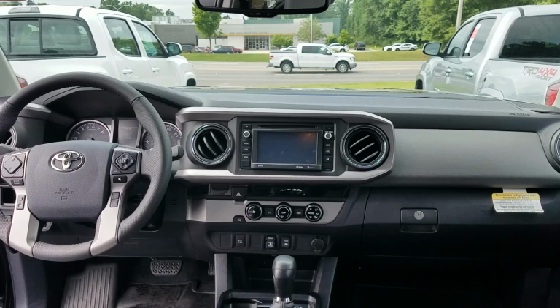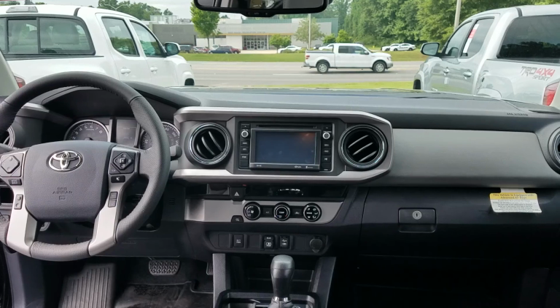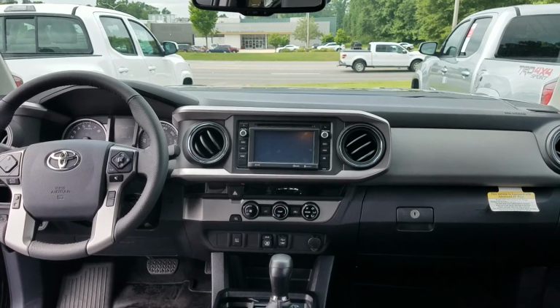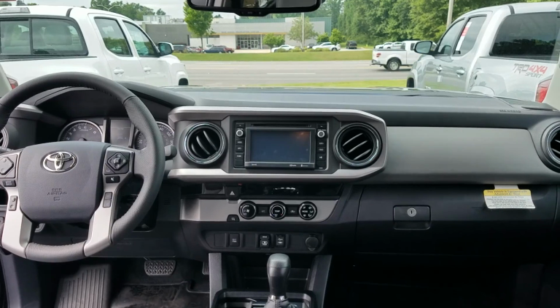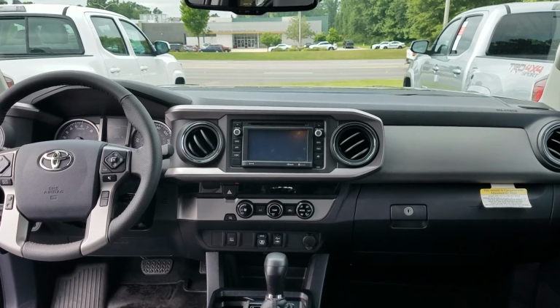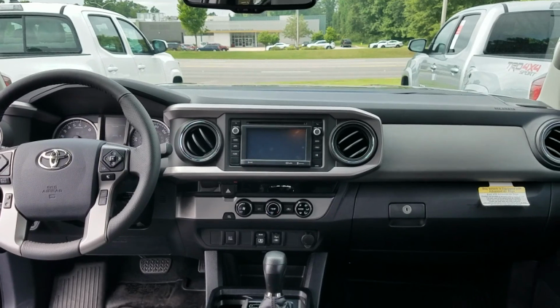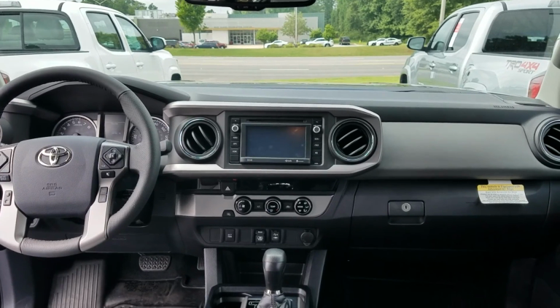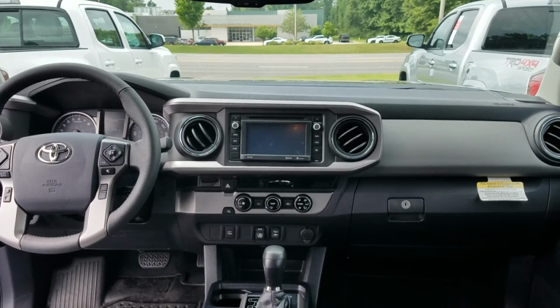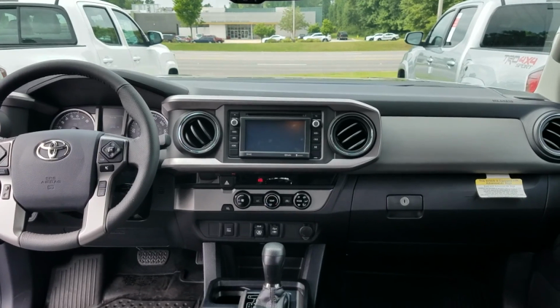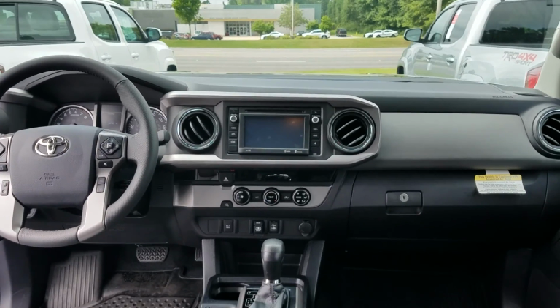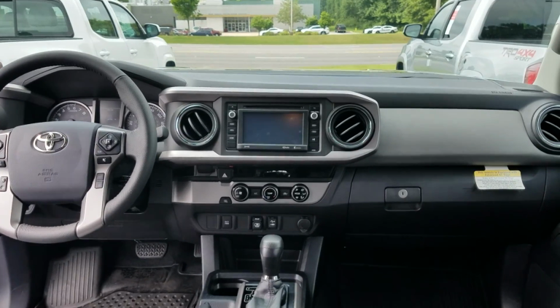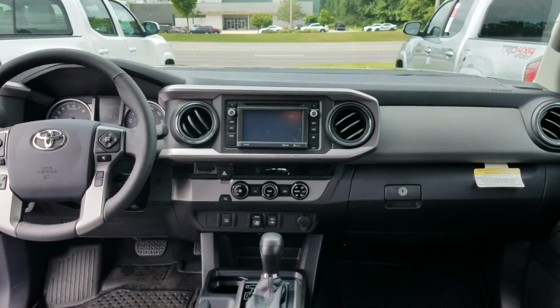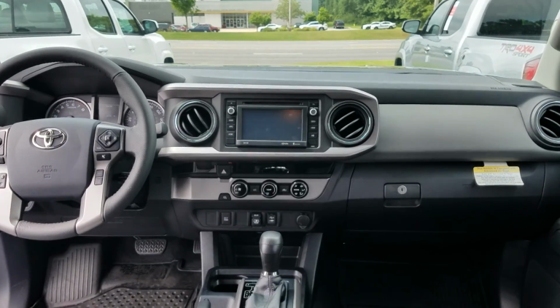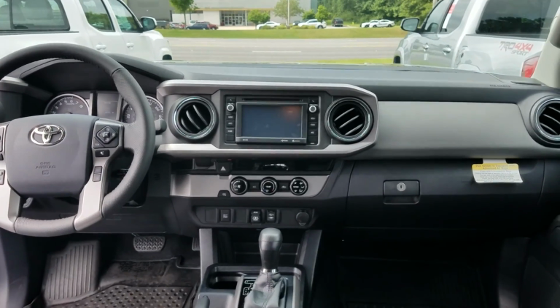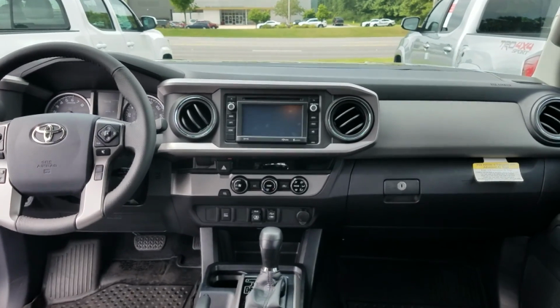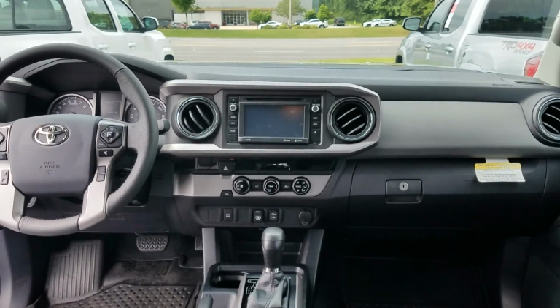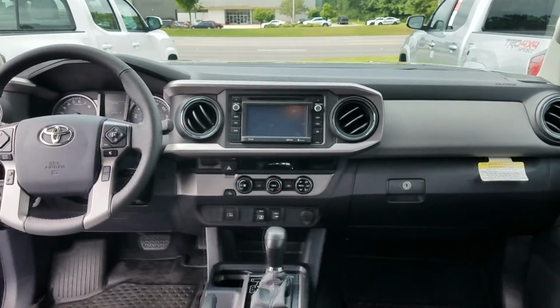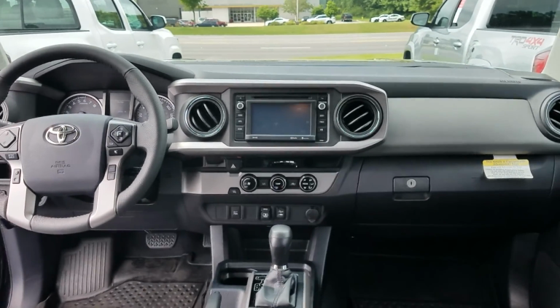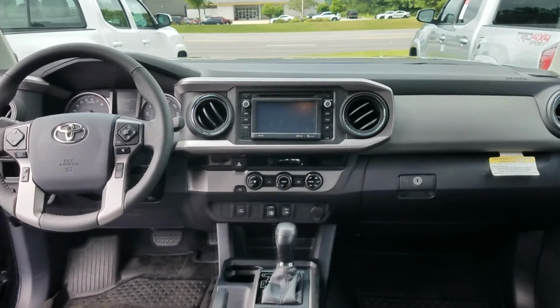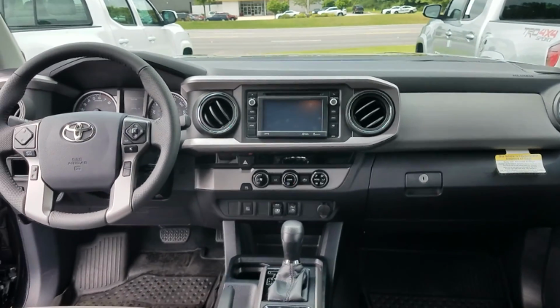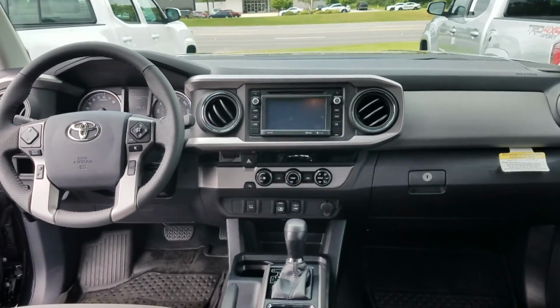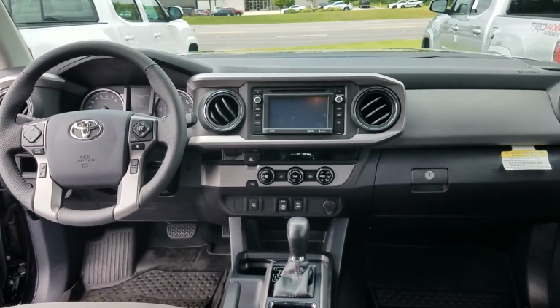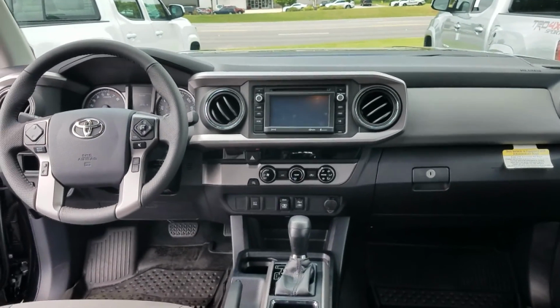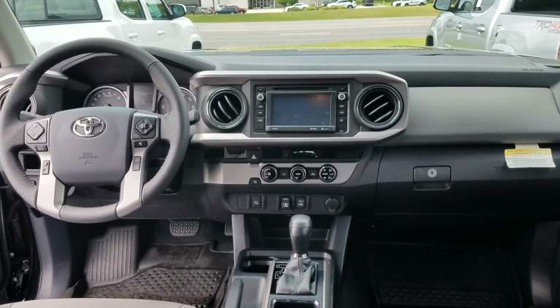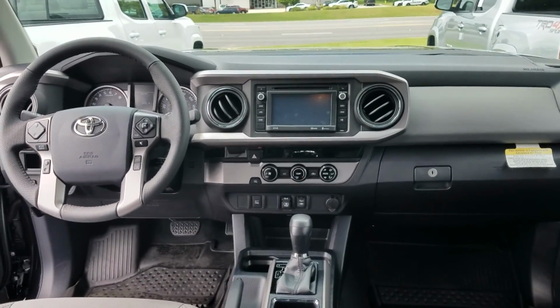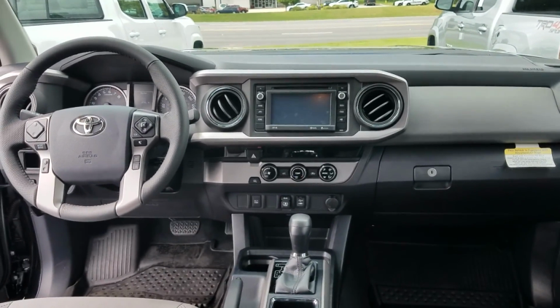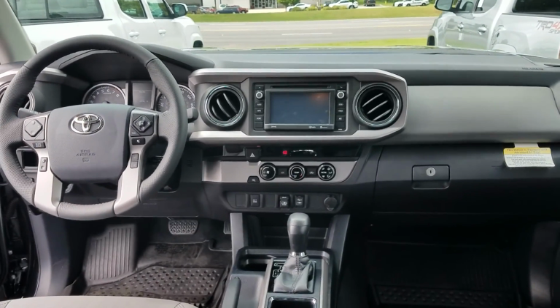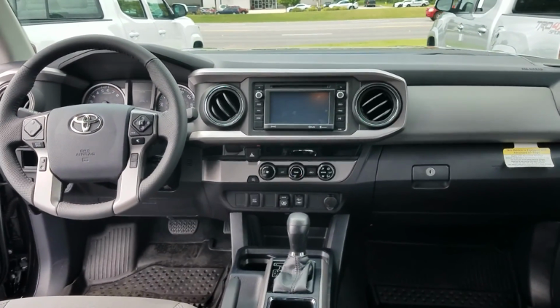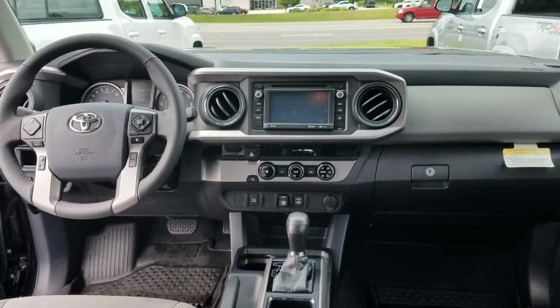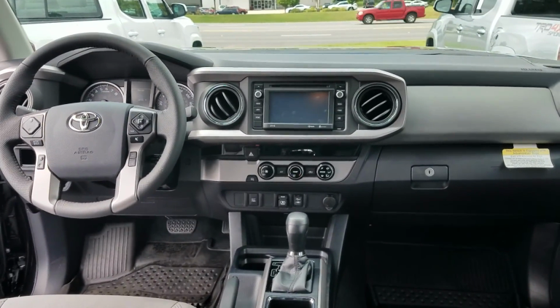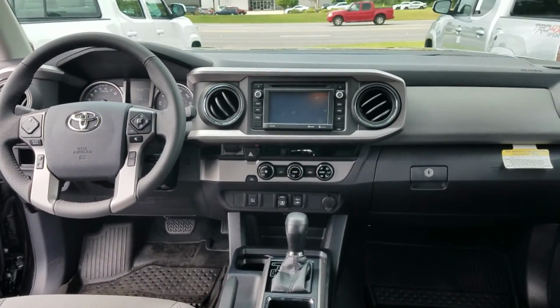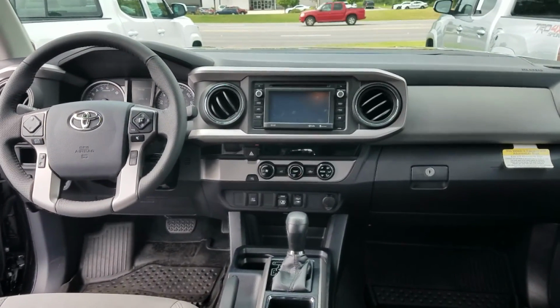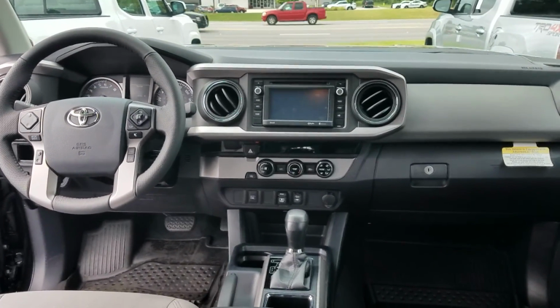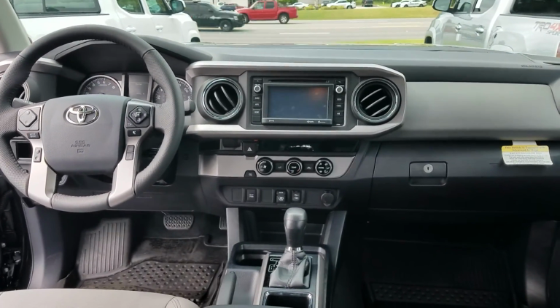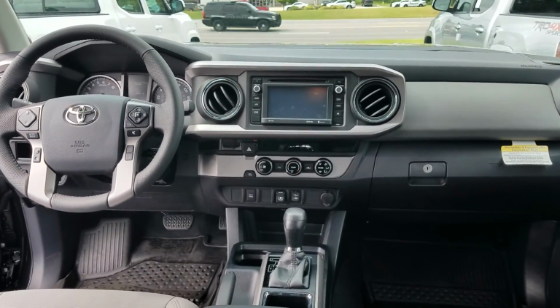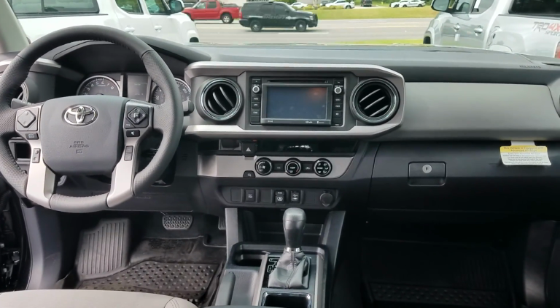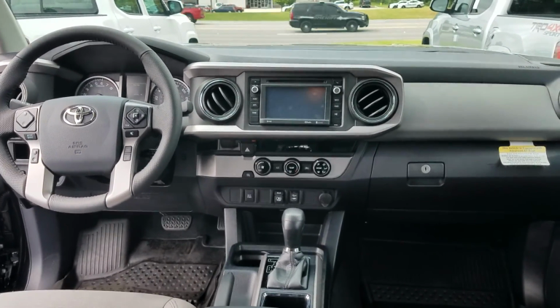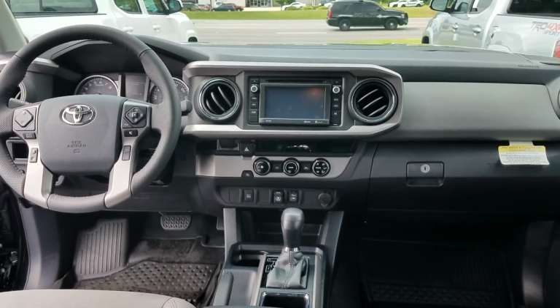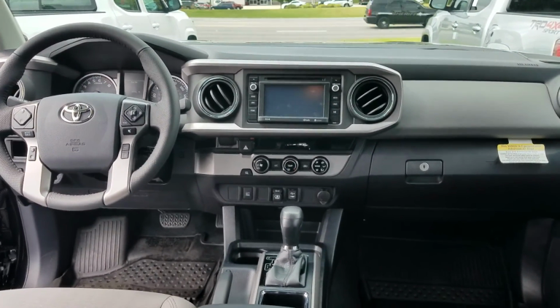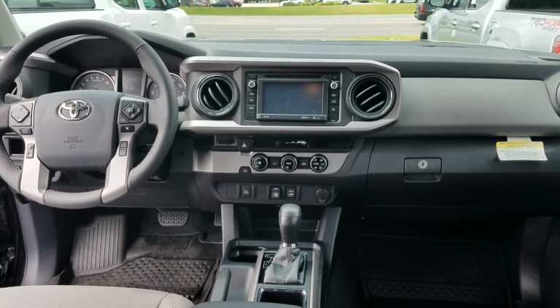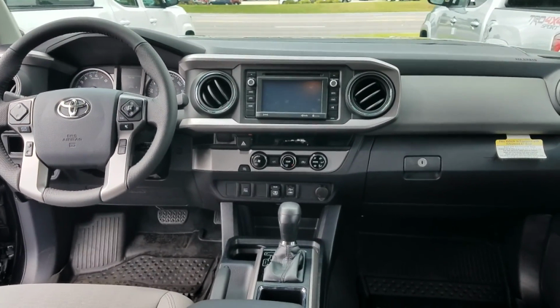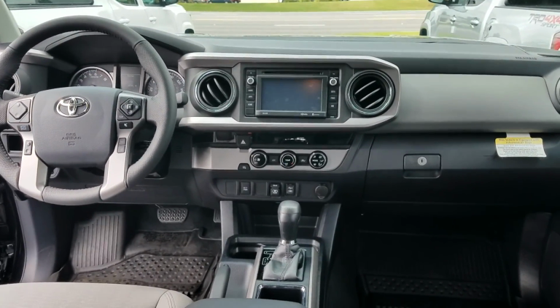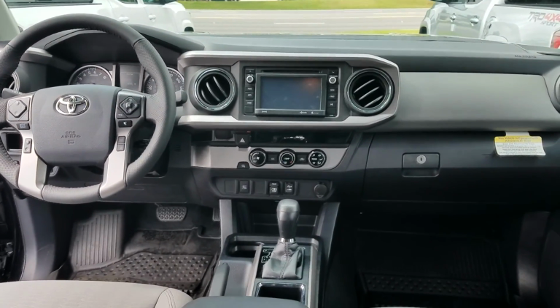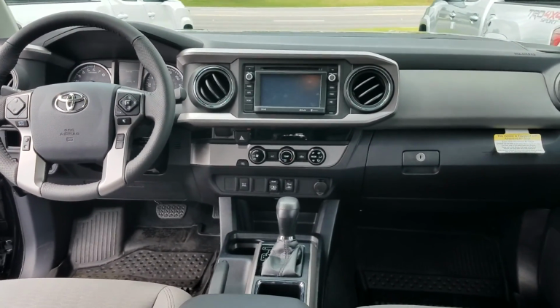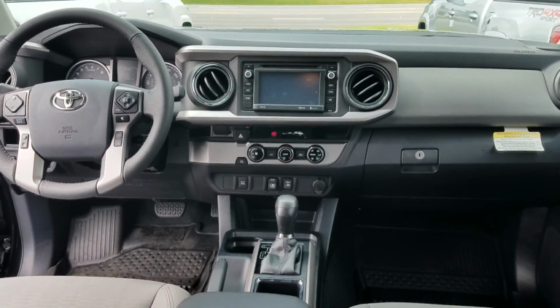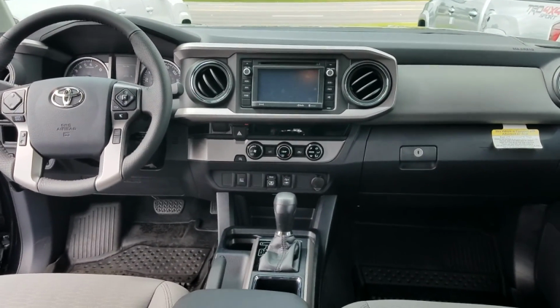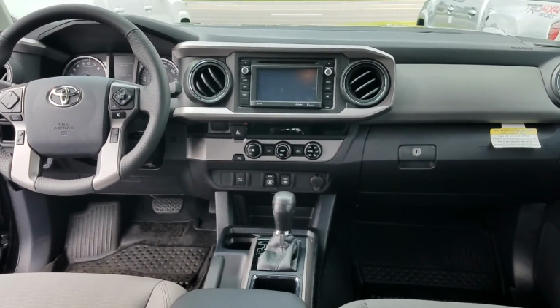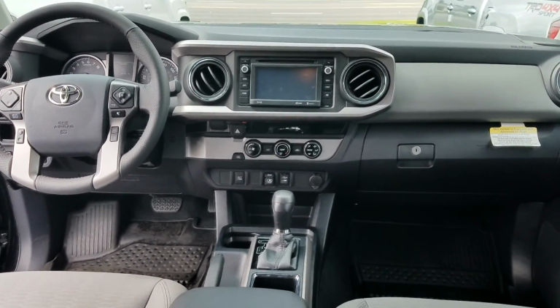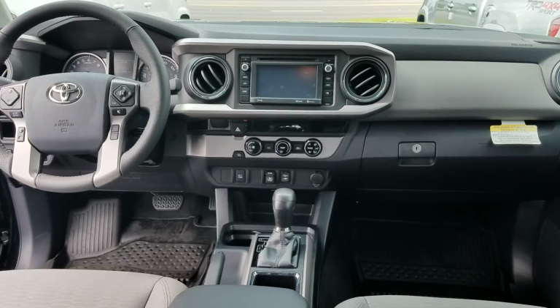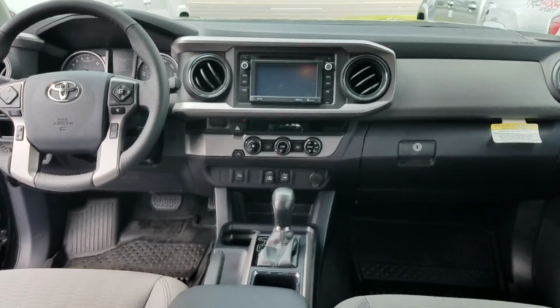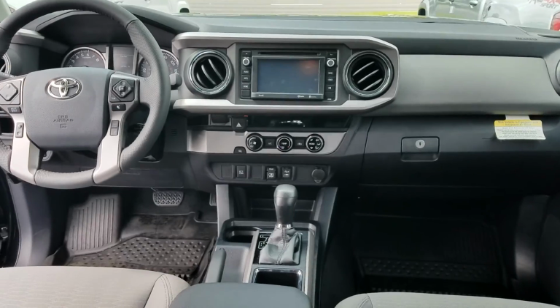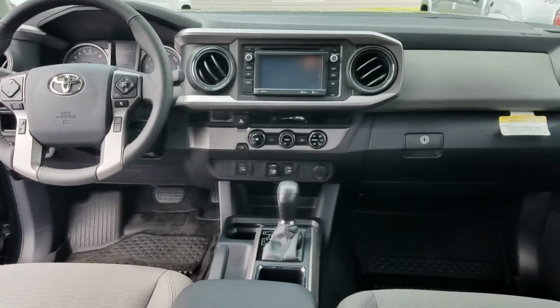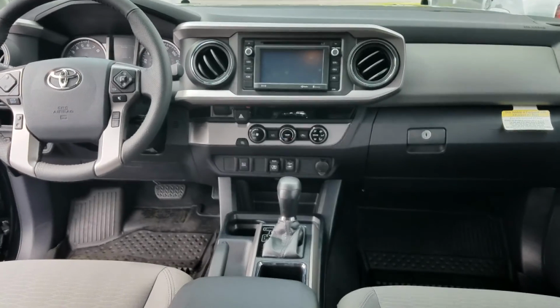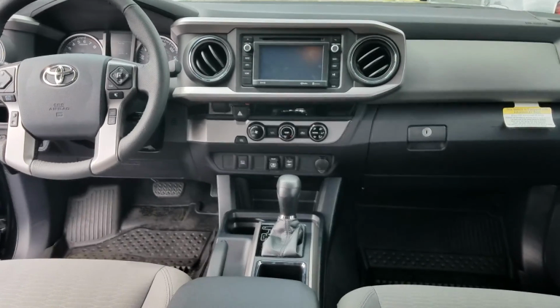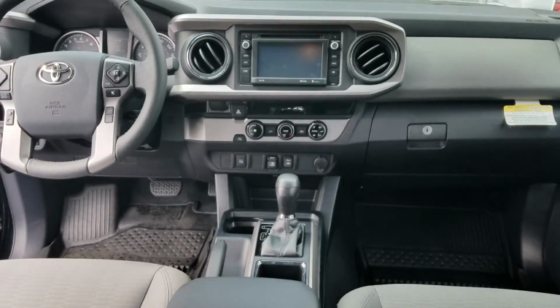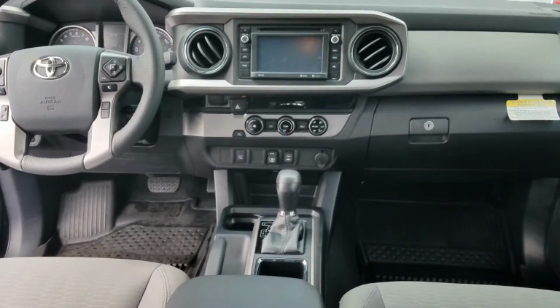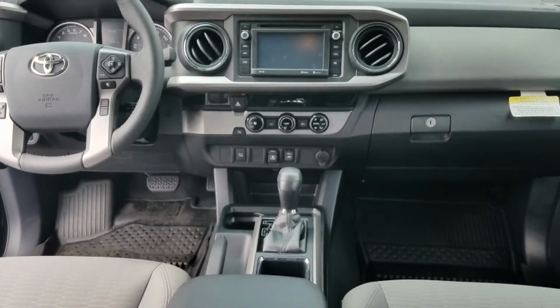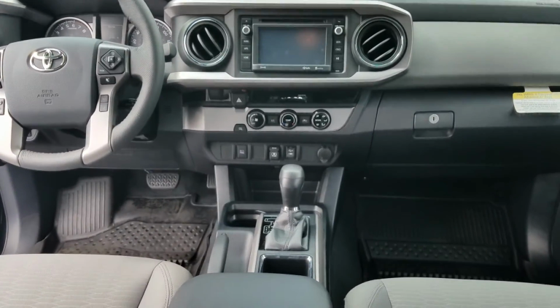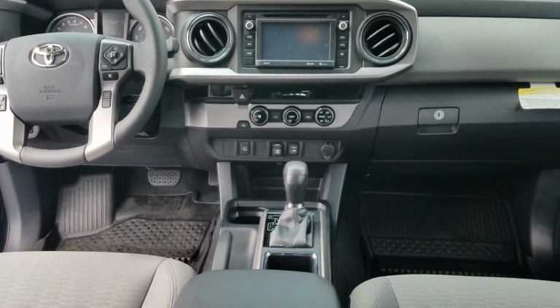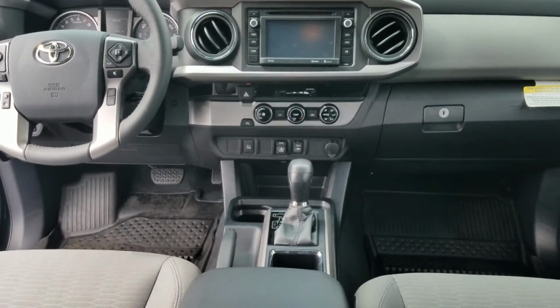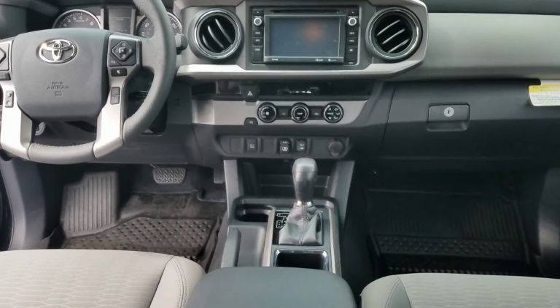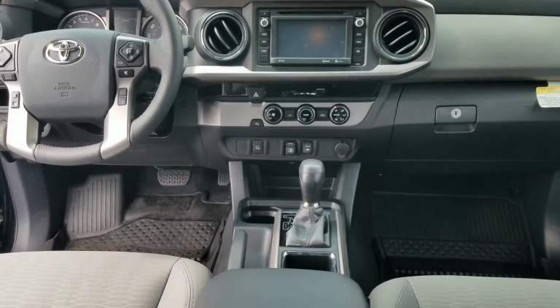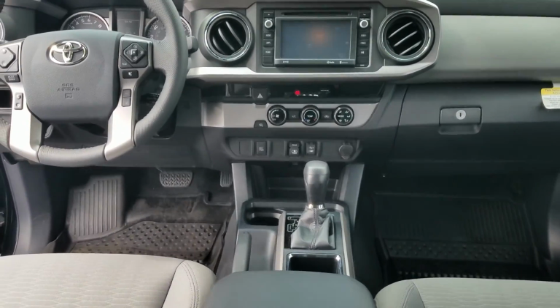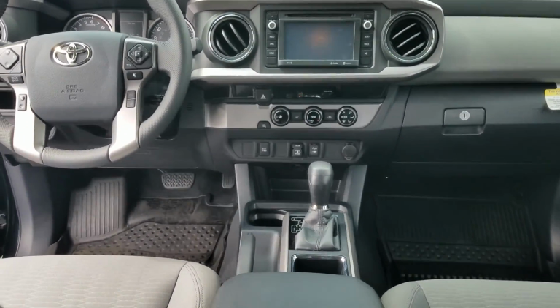Good morning, Jackie. This is Wayne Pittman at LaGrange Toyota. This is the 2018 Toyota Tacoma SR5 V6 you inquired about.